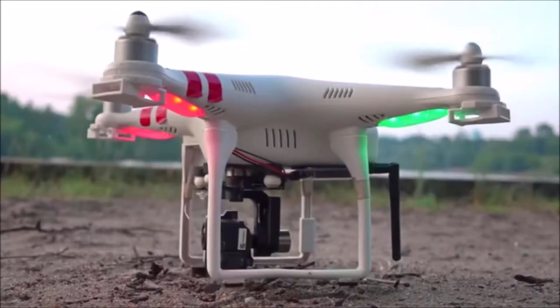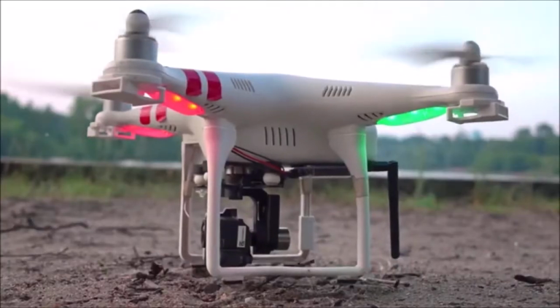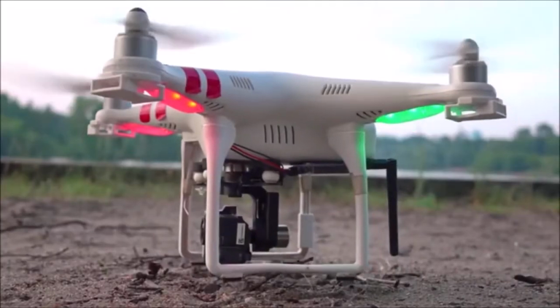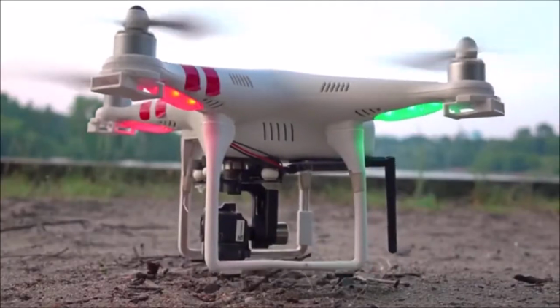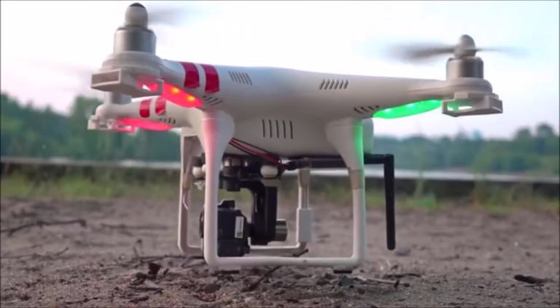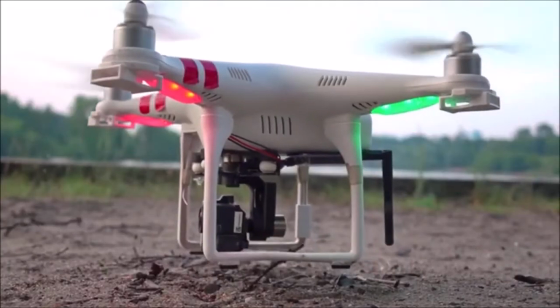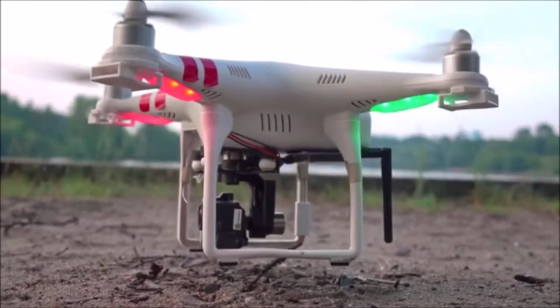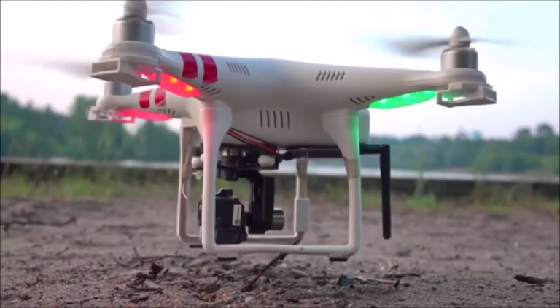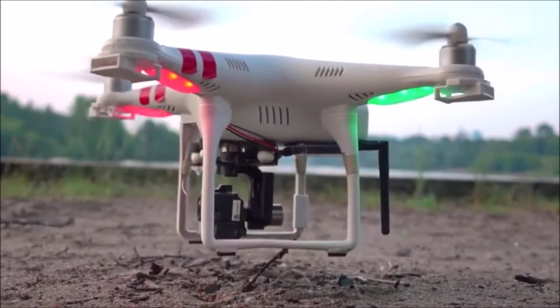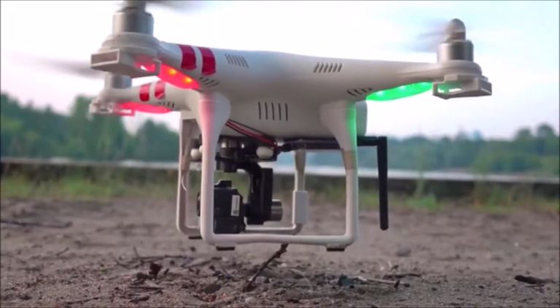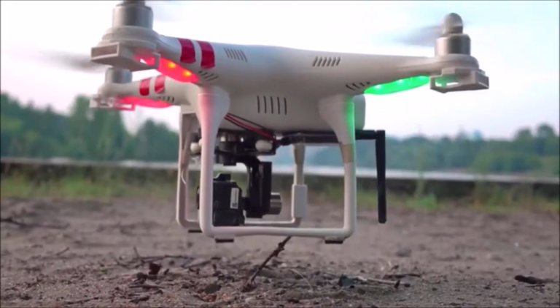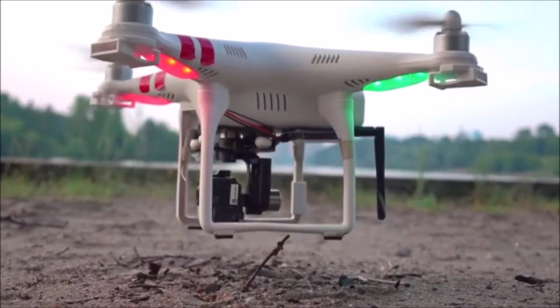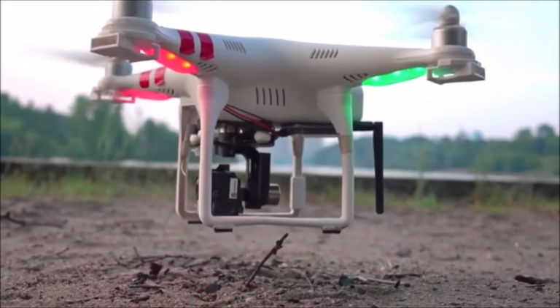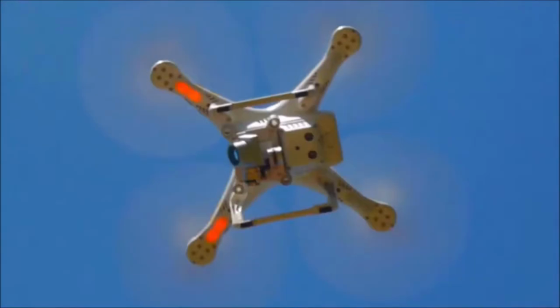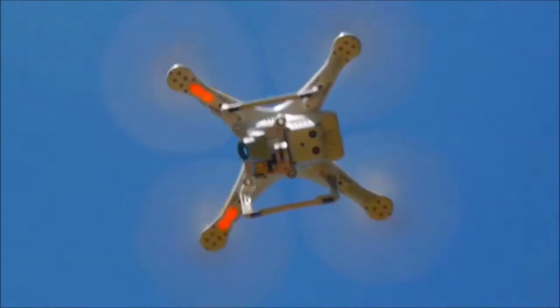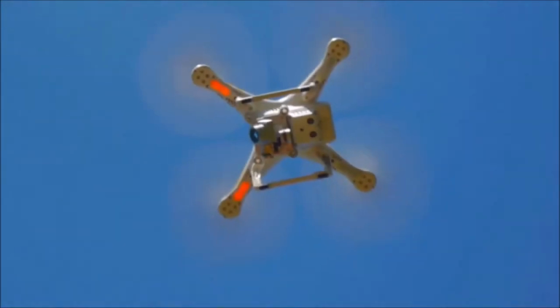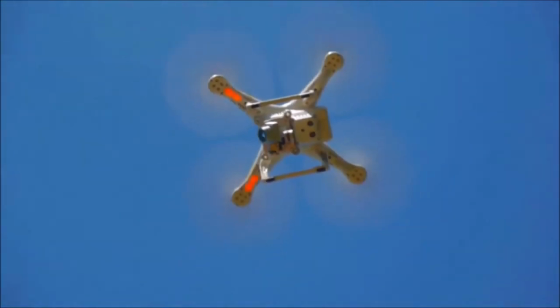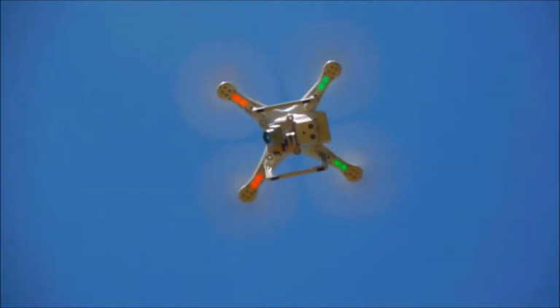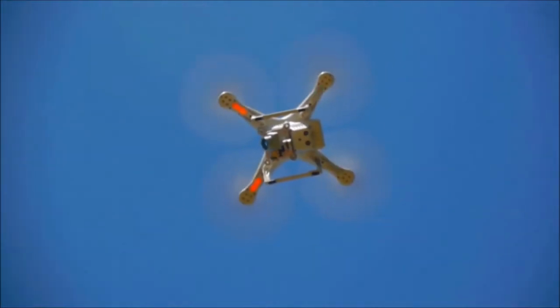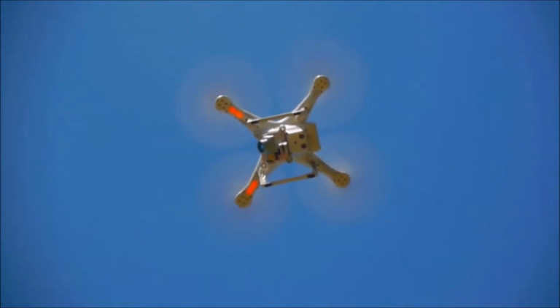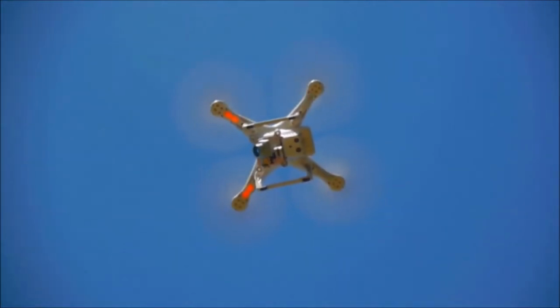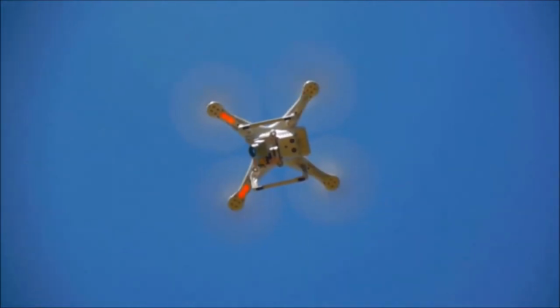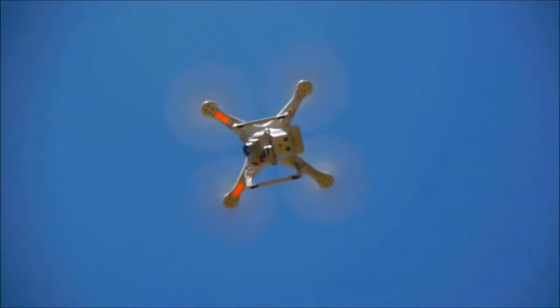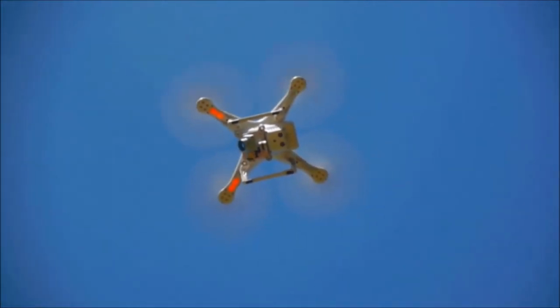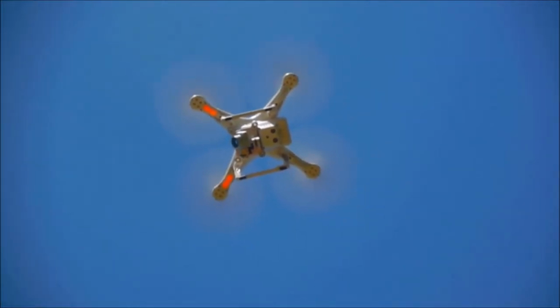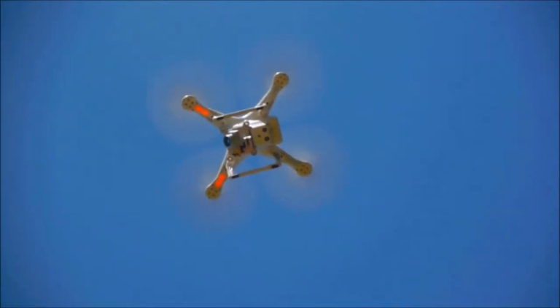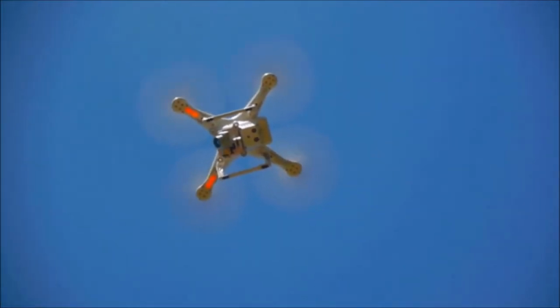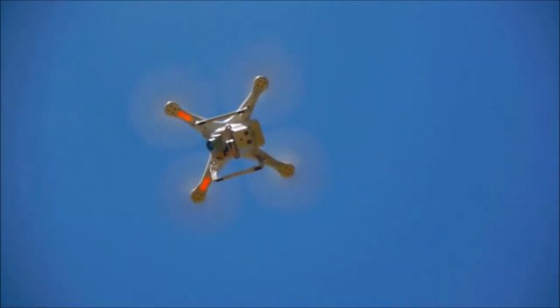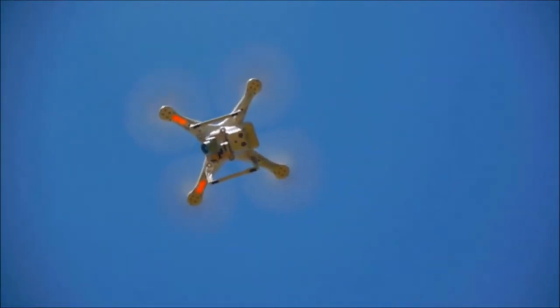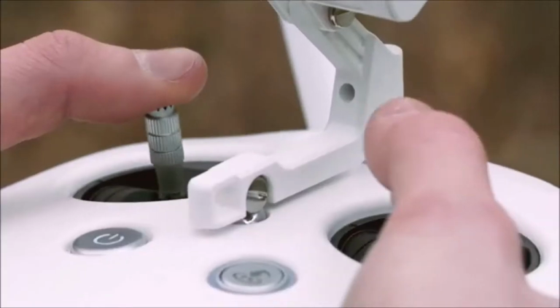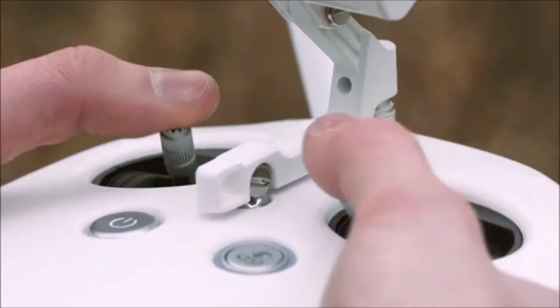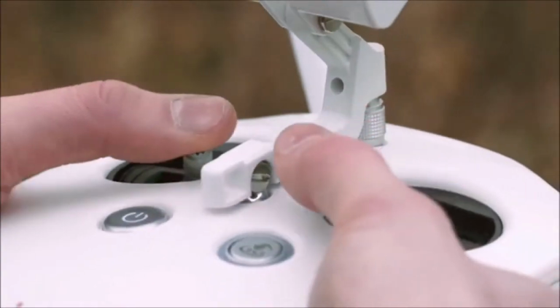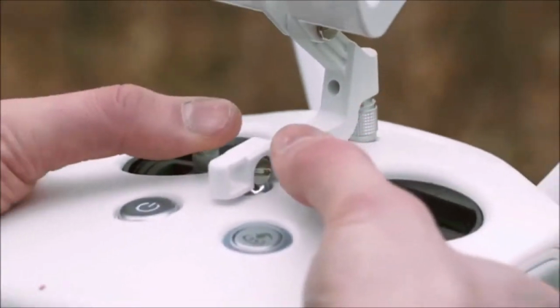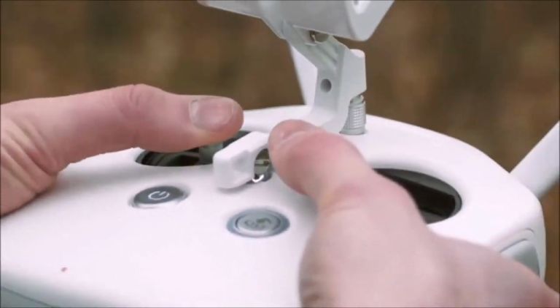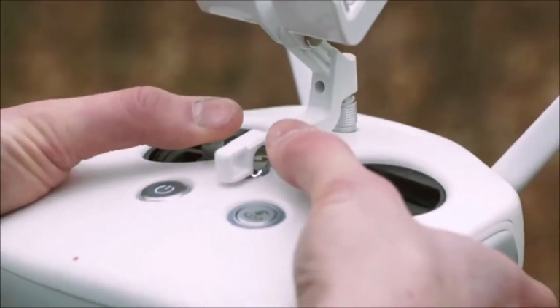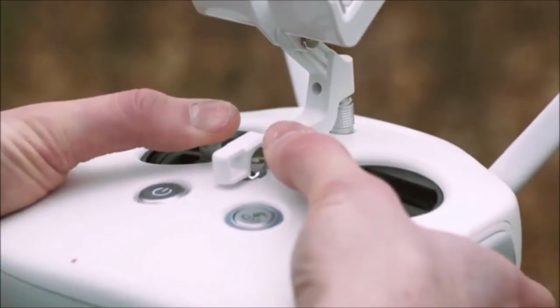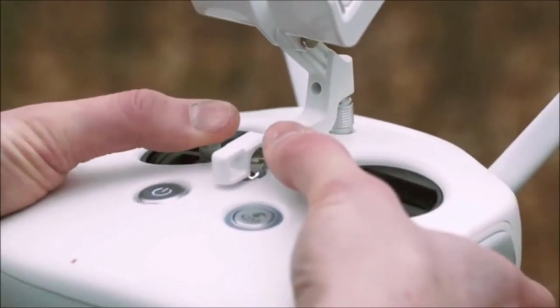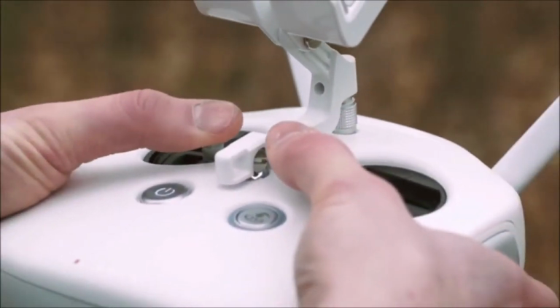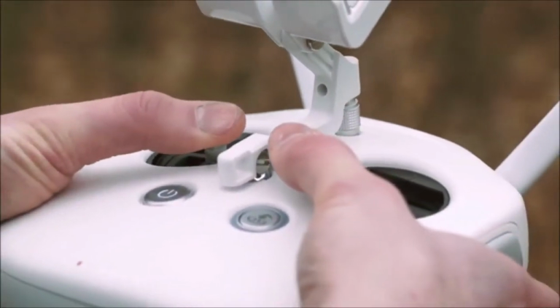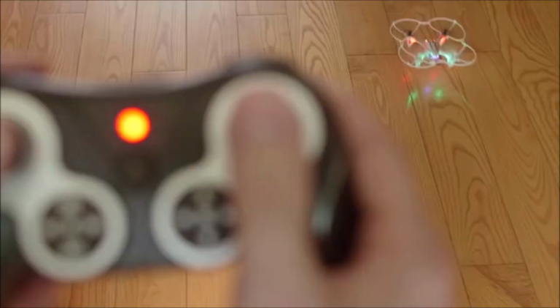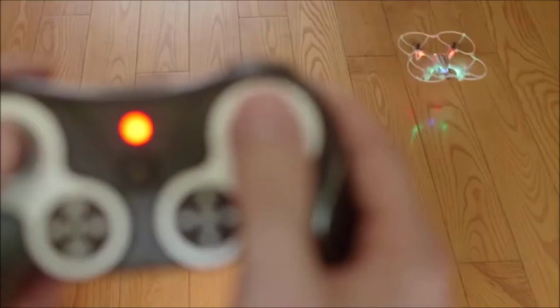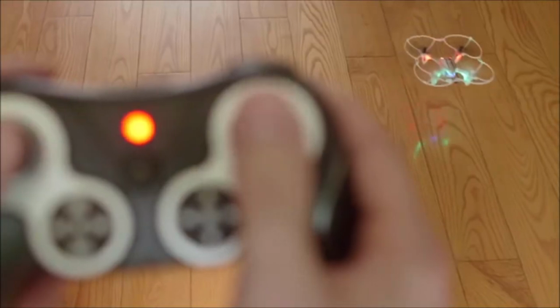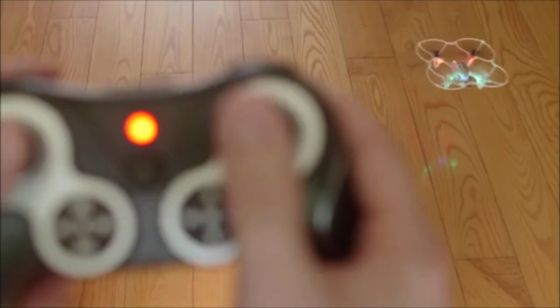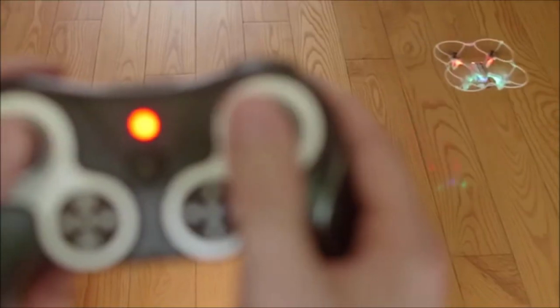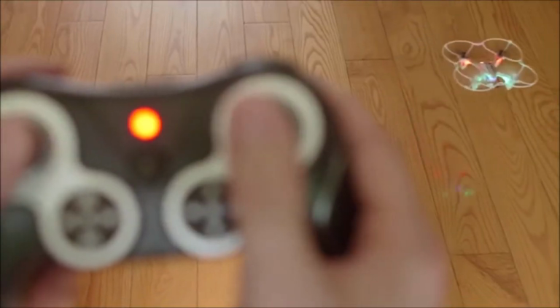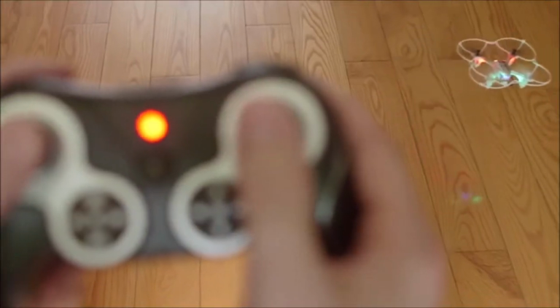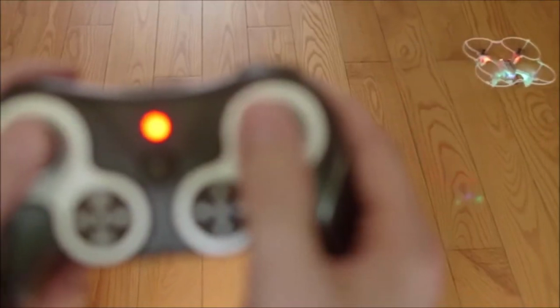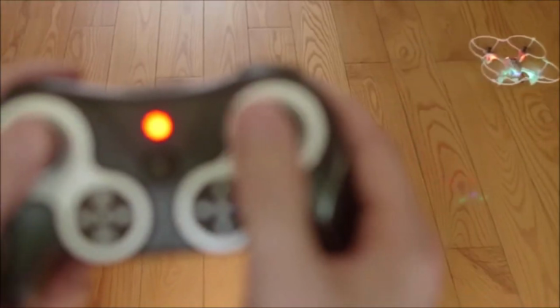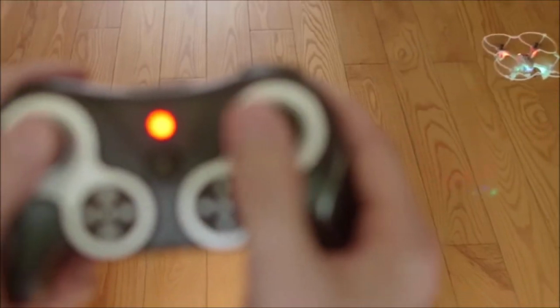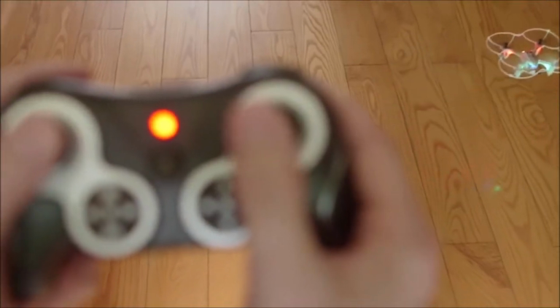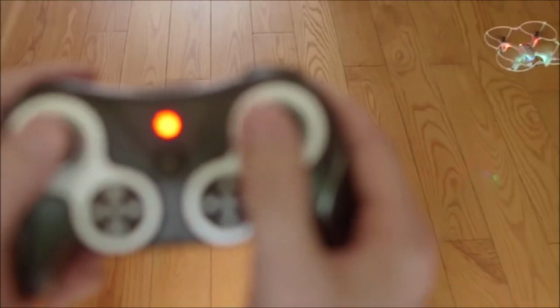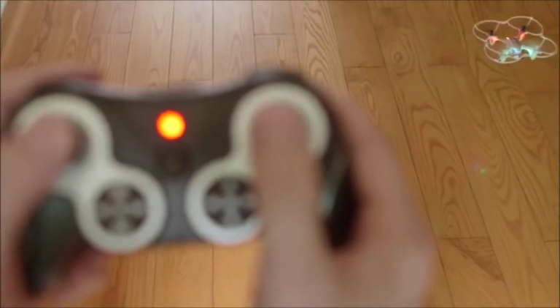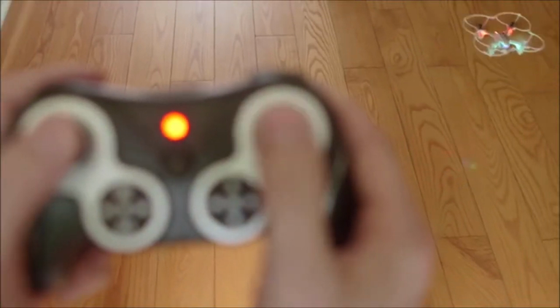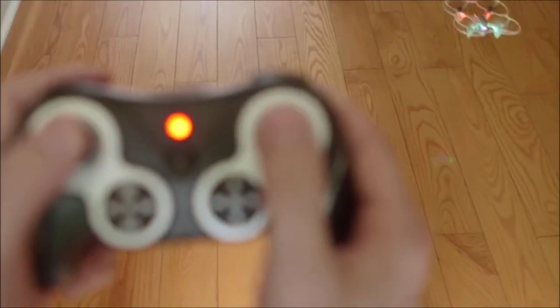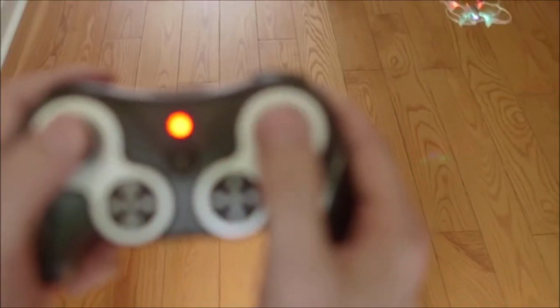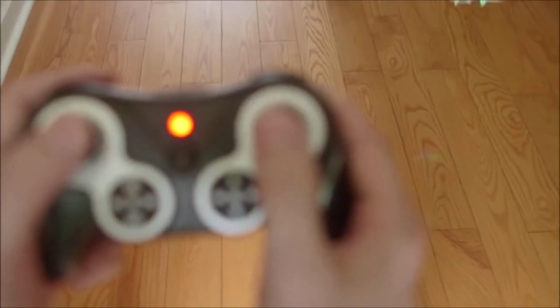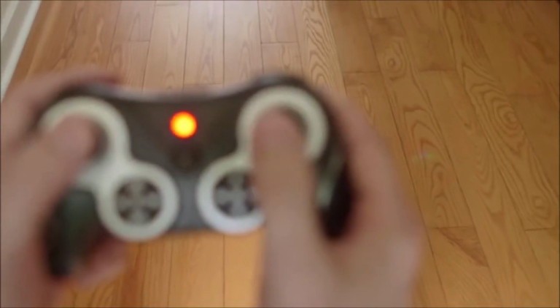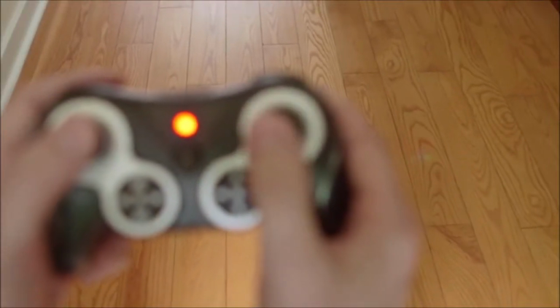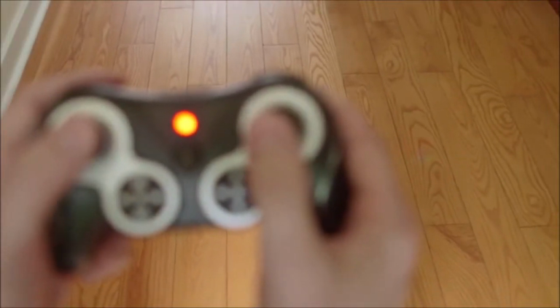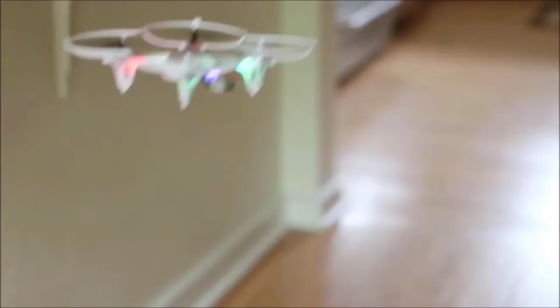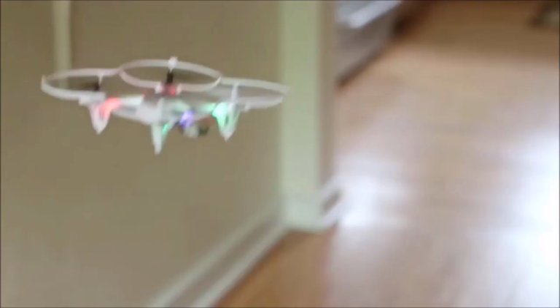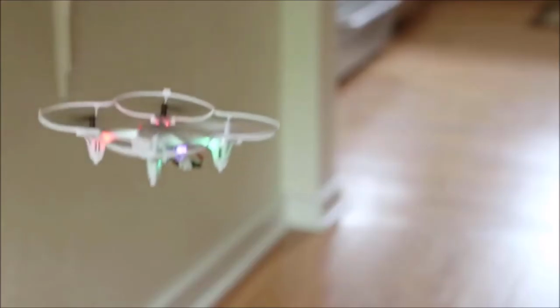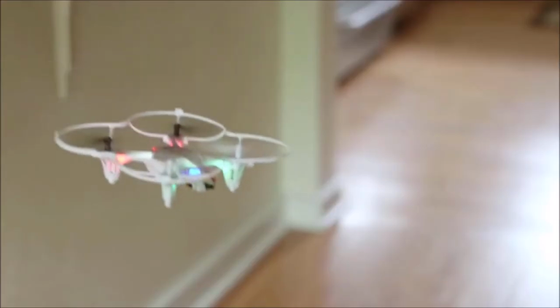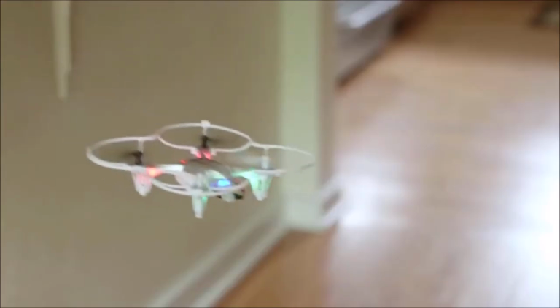If you've ever flown a drone, you know how great it feels. You pull the levers and suddenly you're flying your own tiny plane. It's exciting.